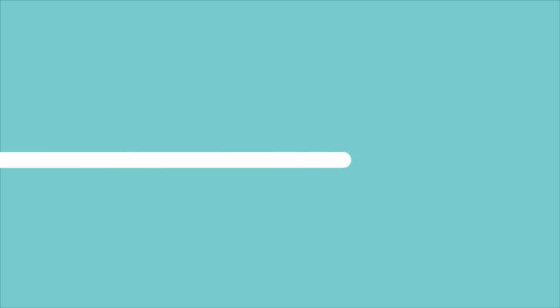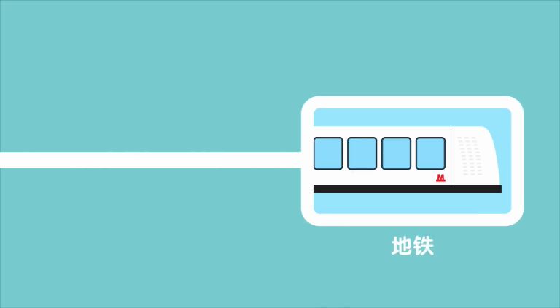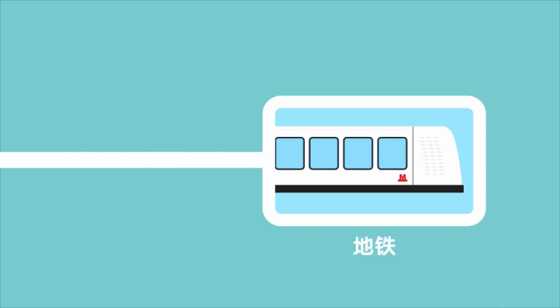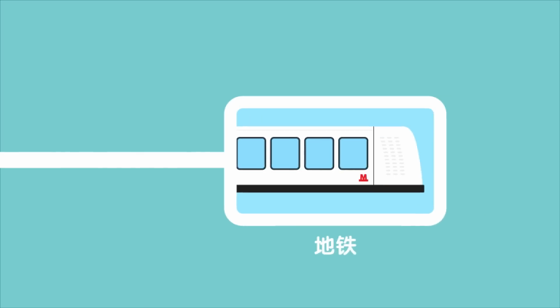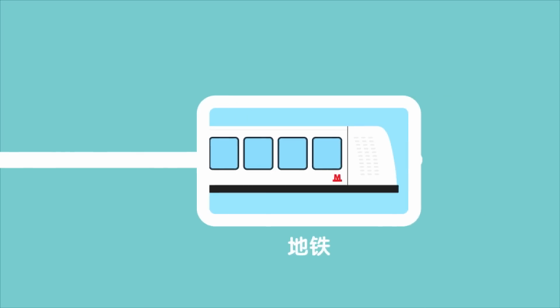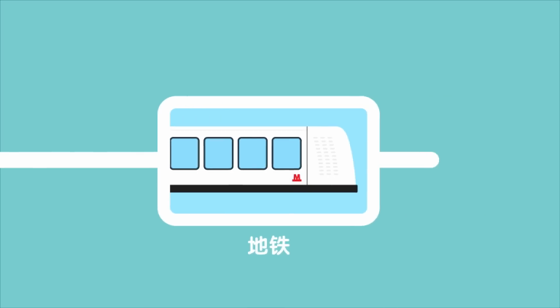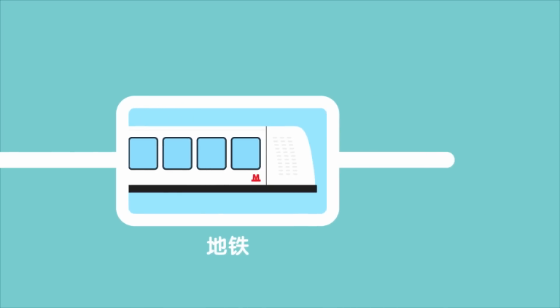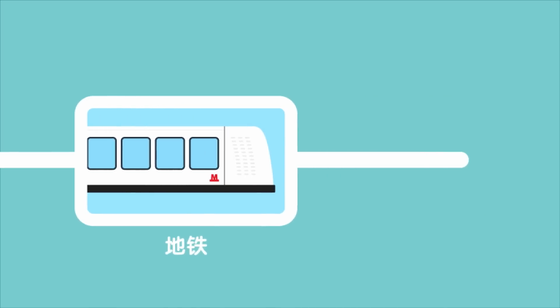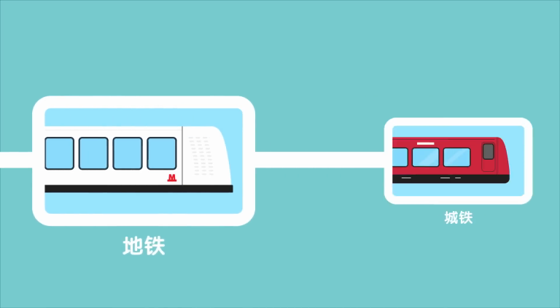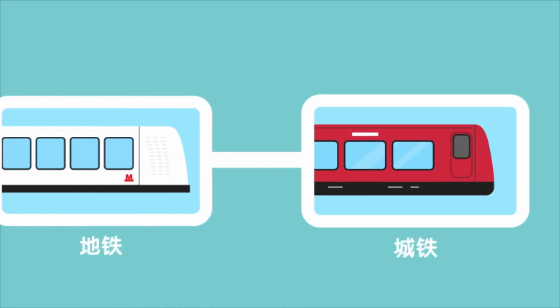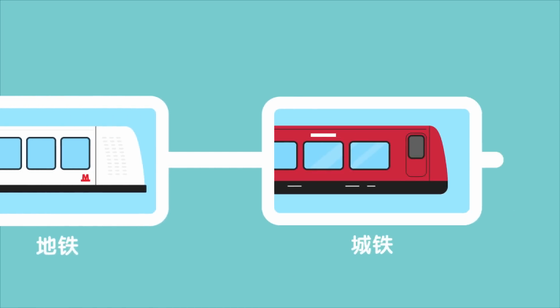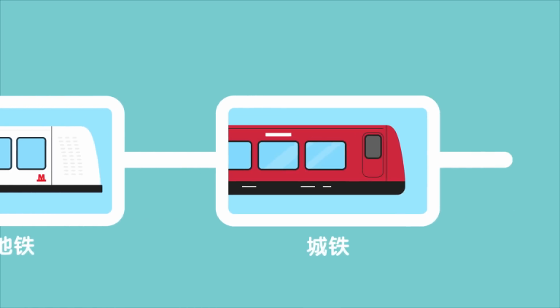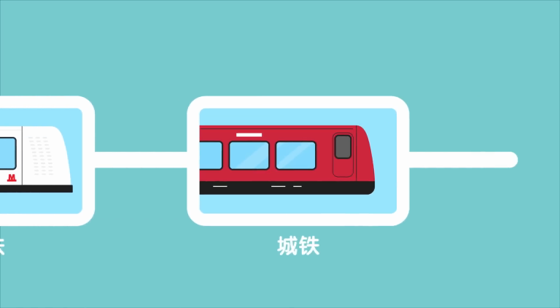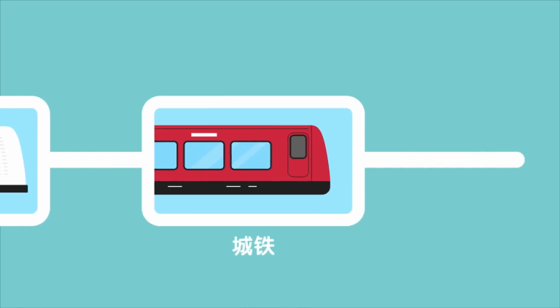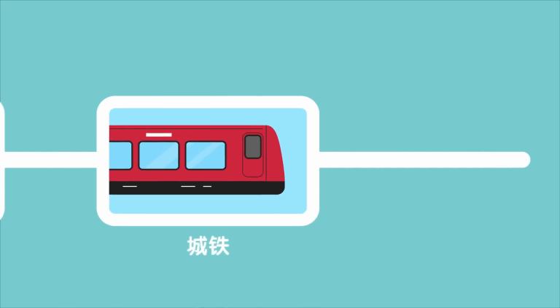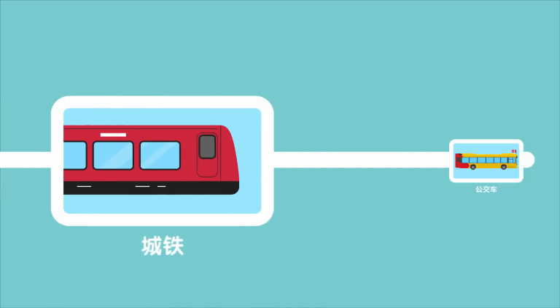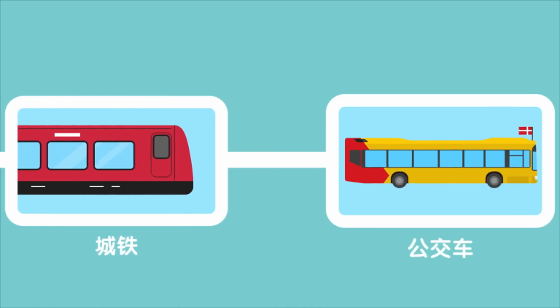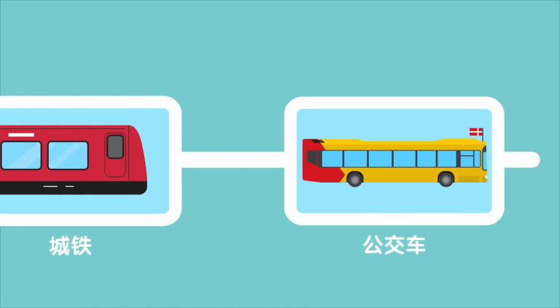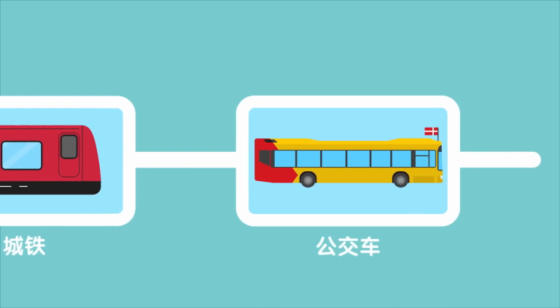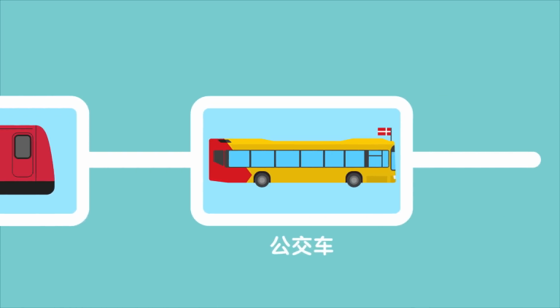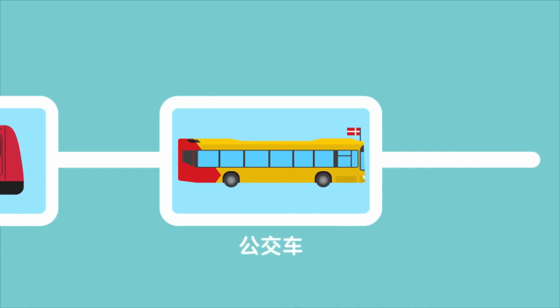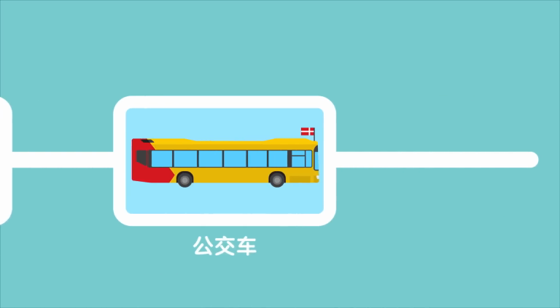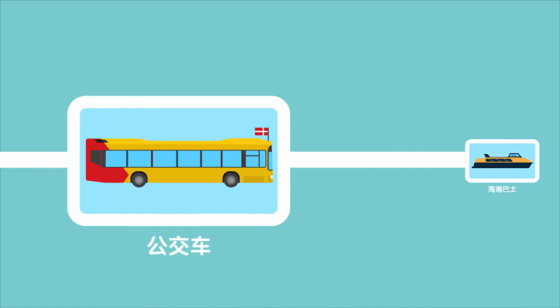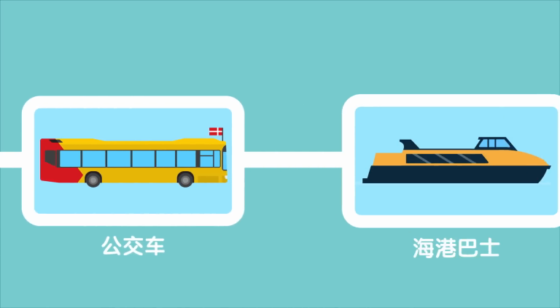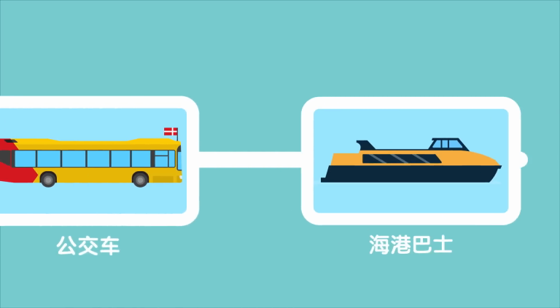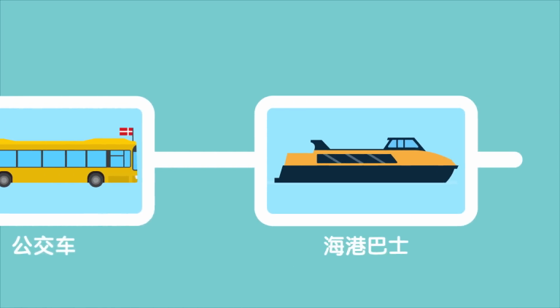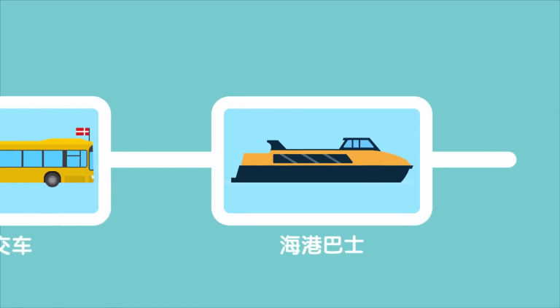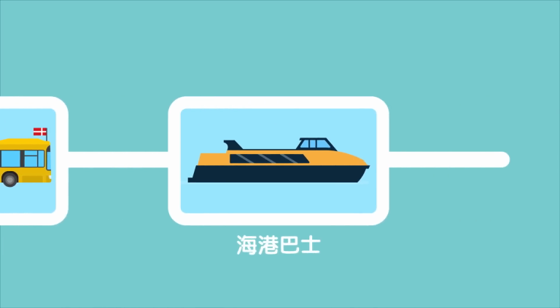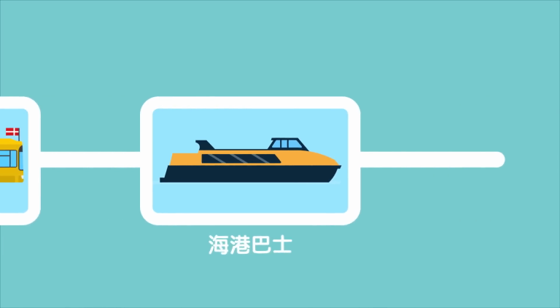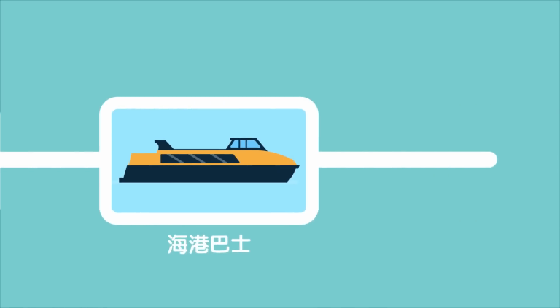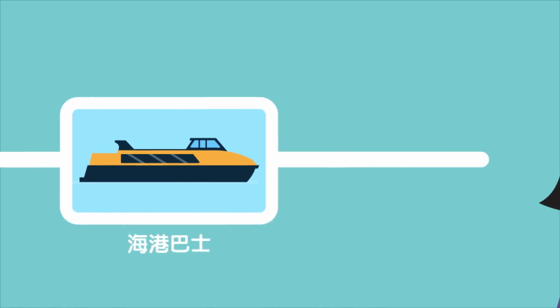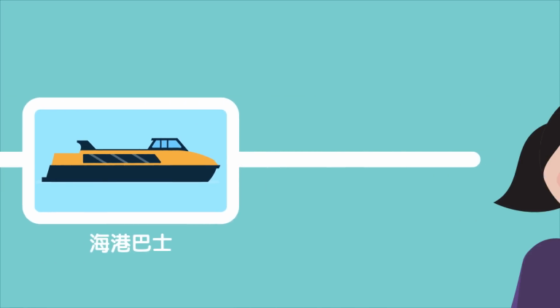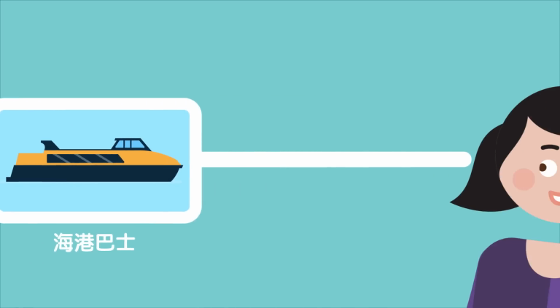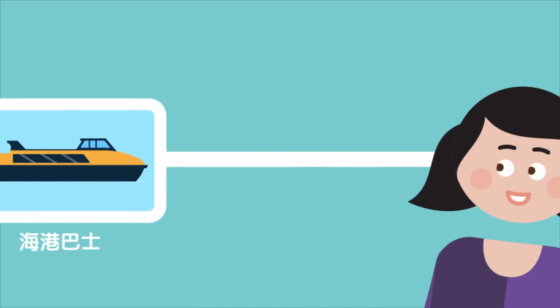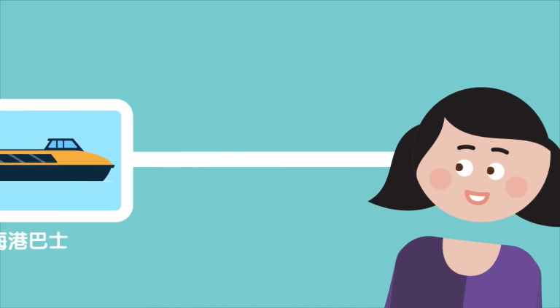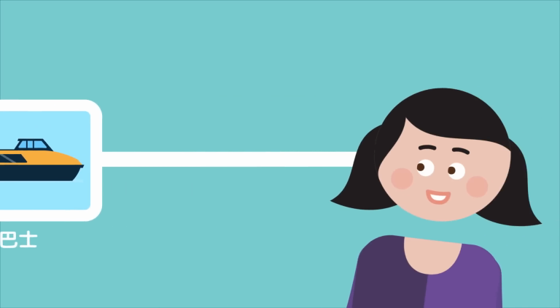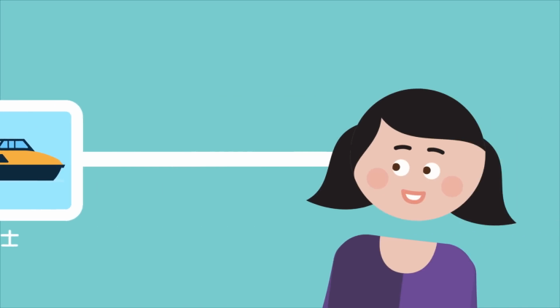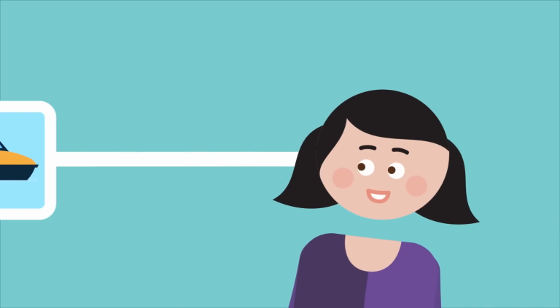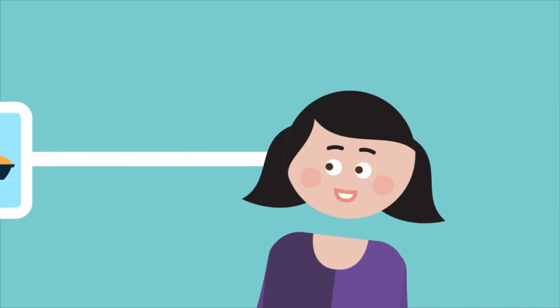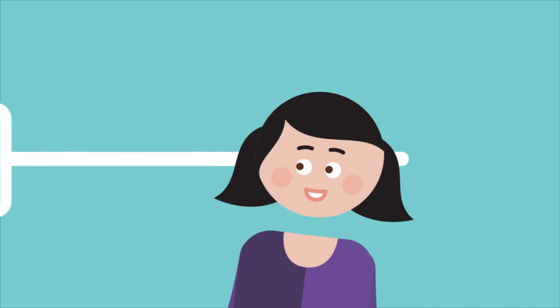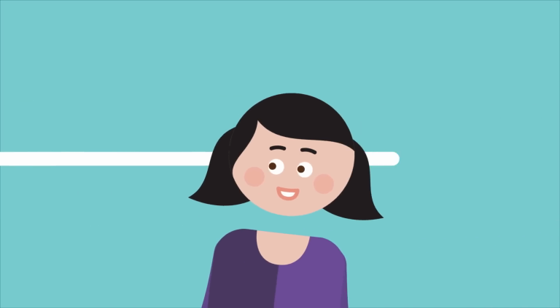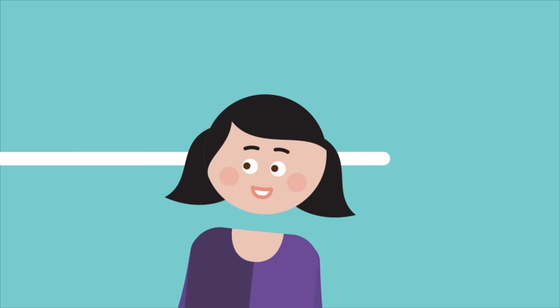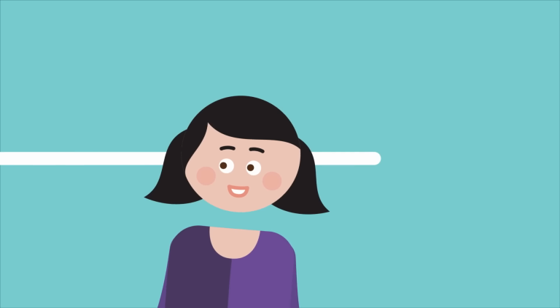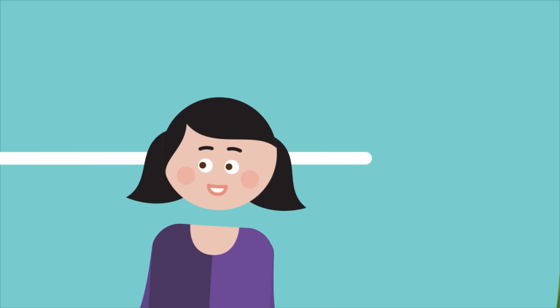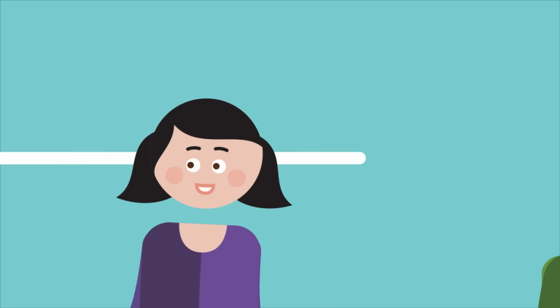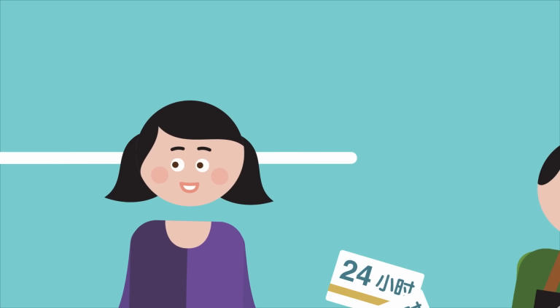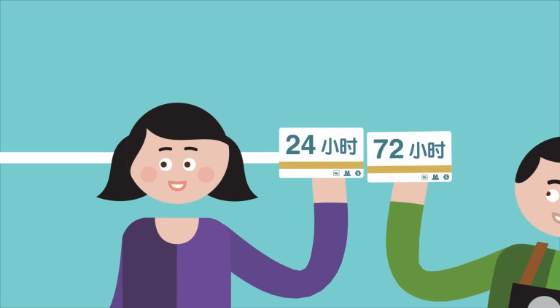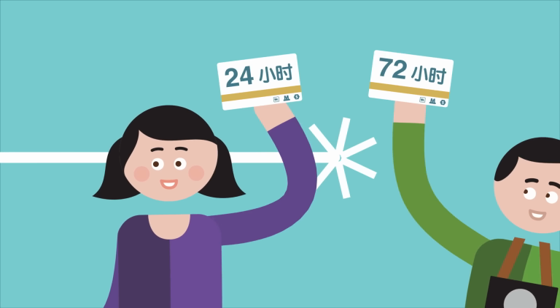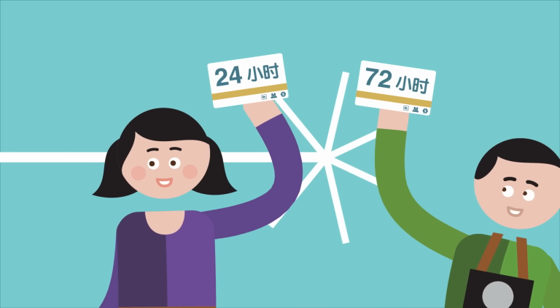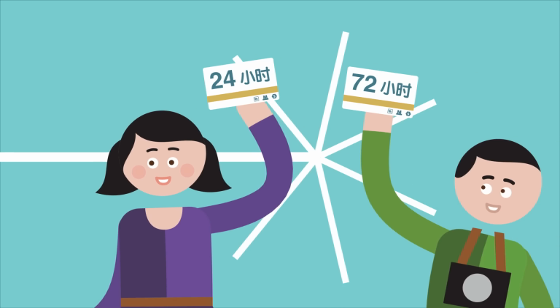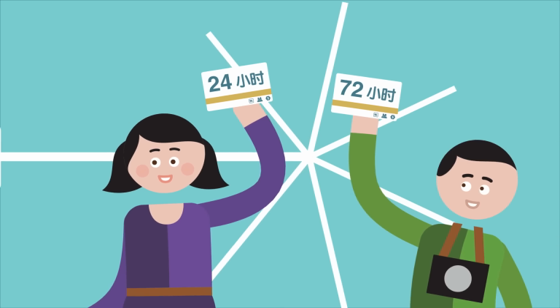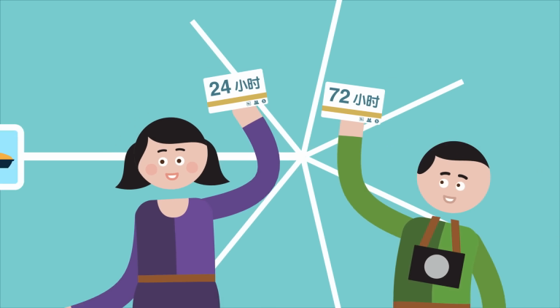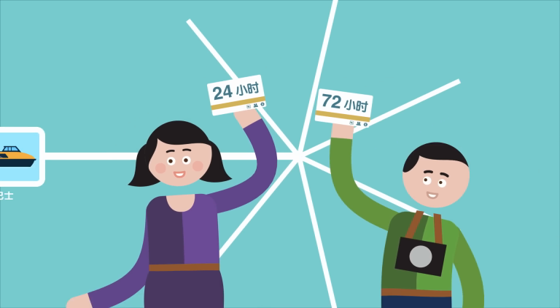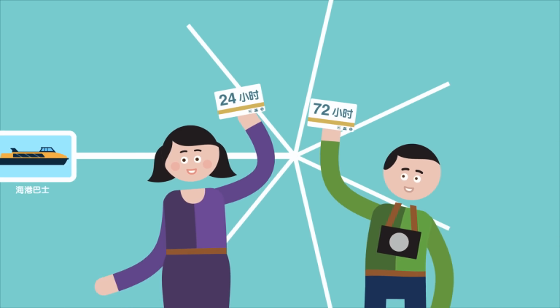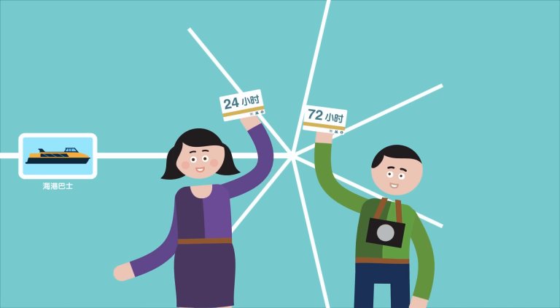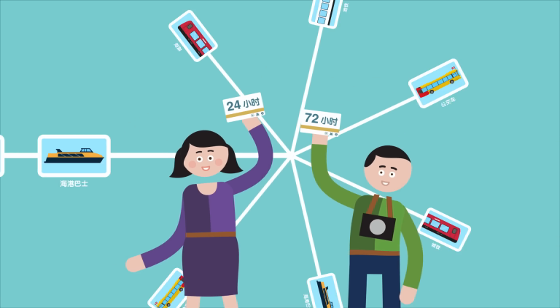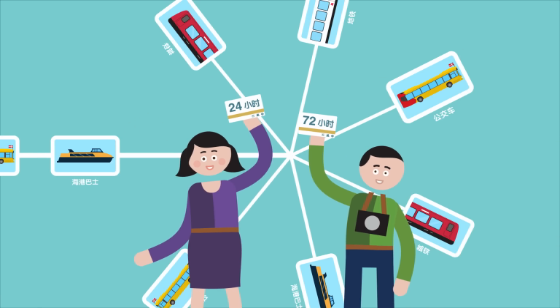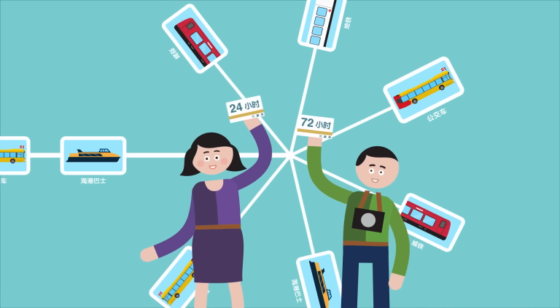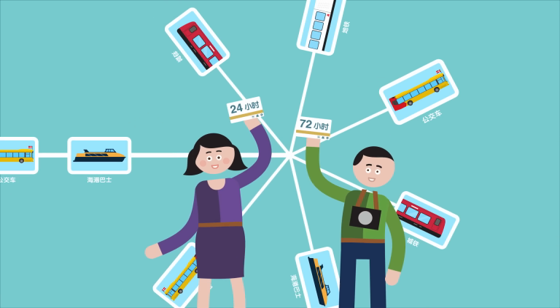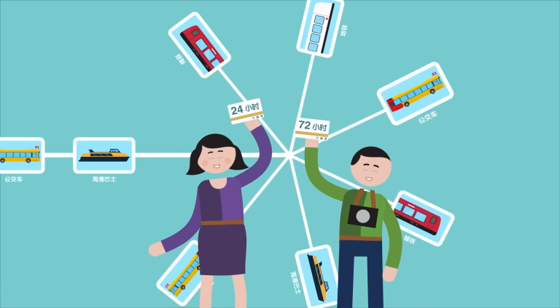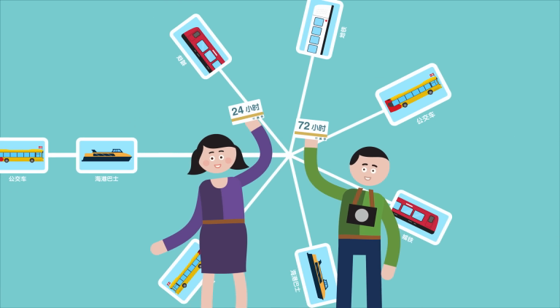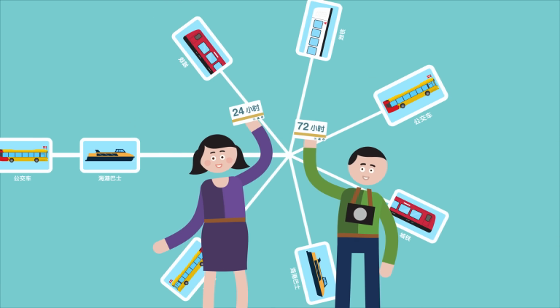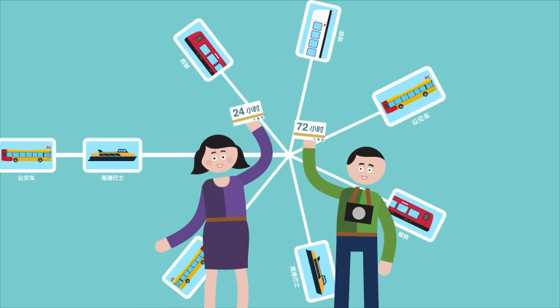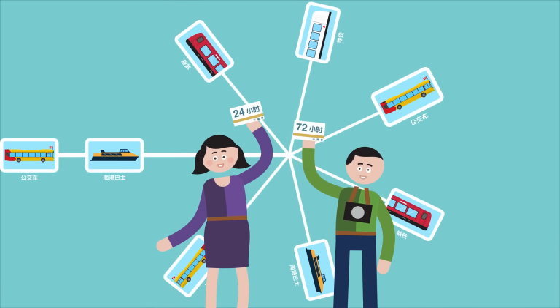All the public transportation systems are well connected, and it was so easy to get around because we could use the ticket we bought on our arrival.